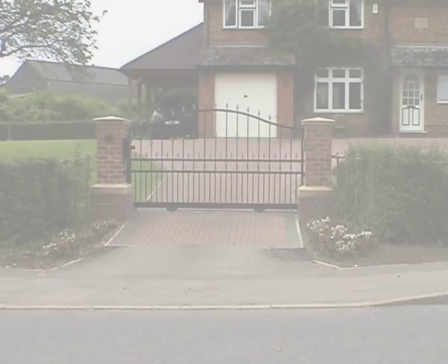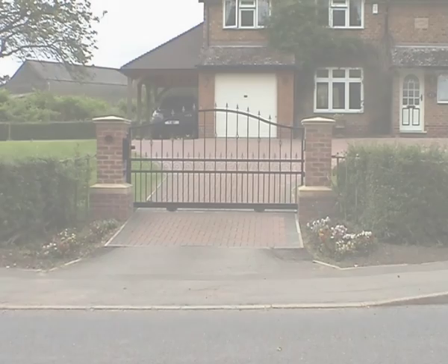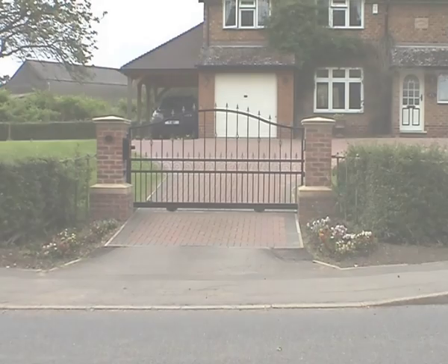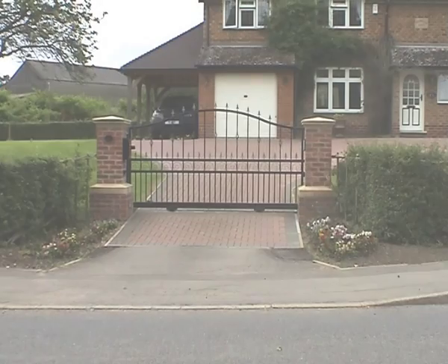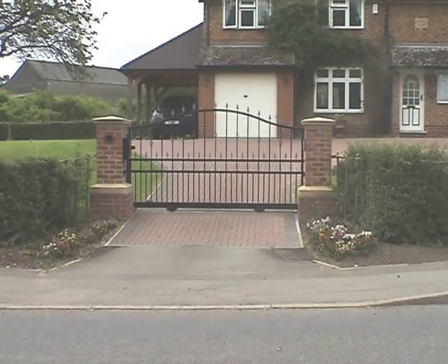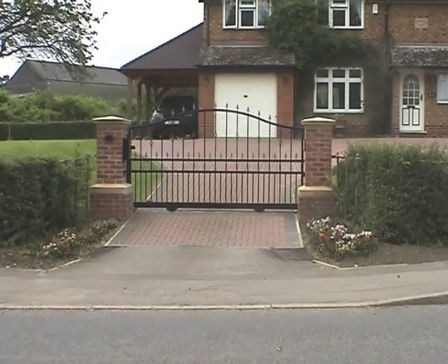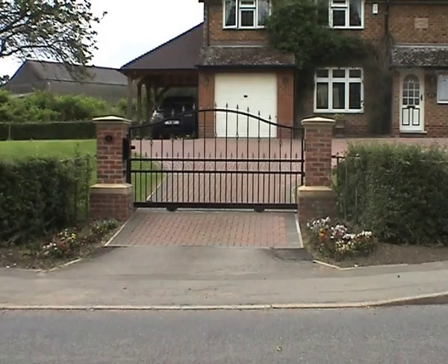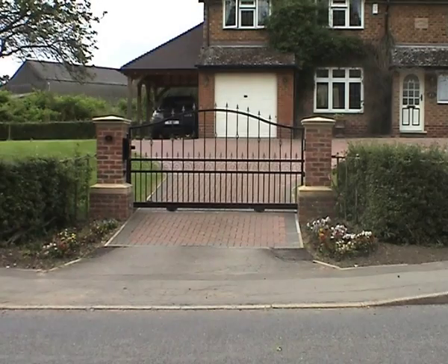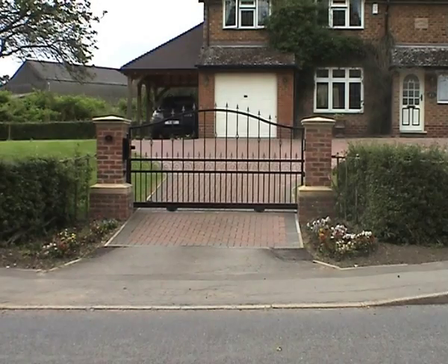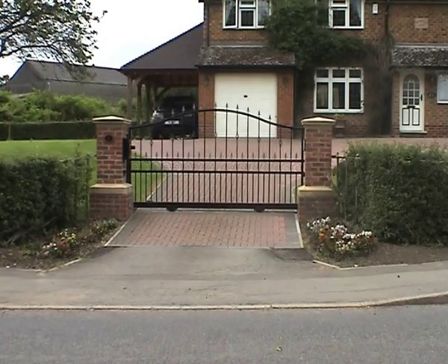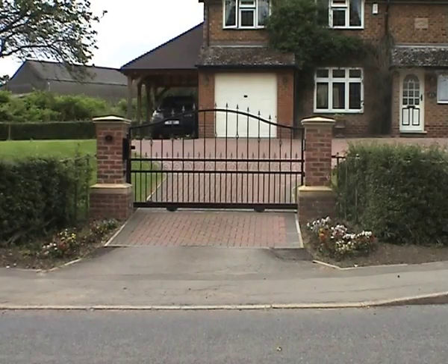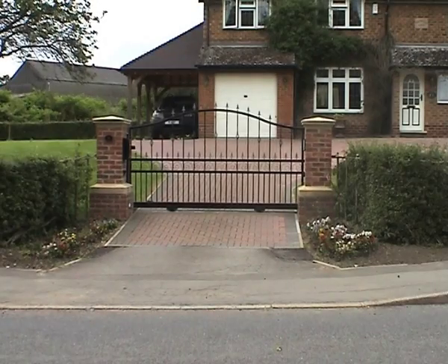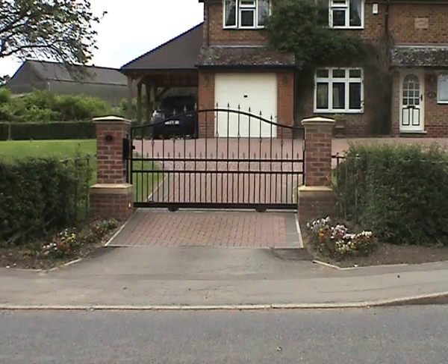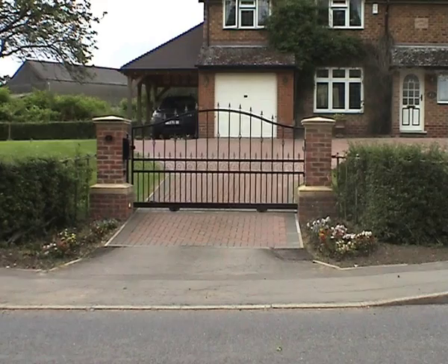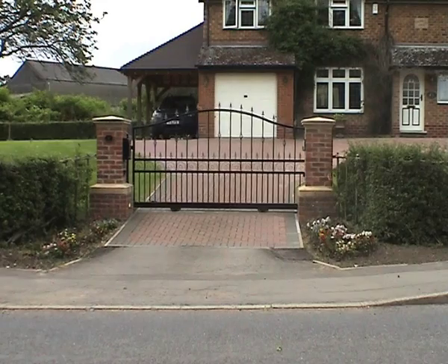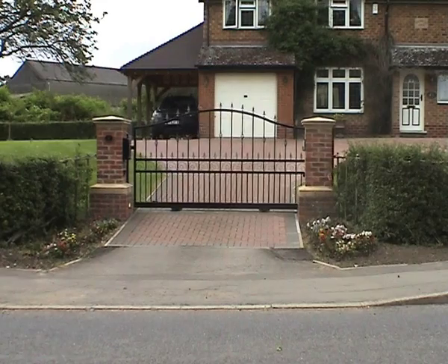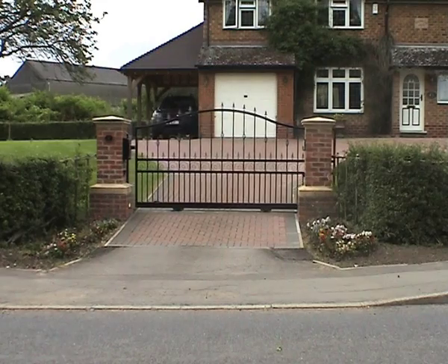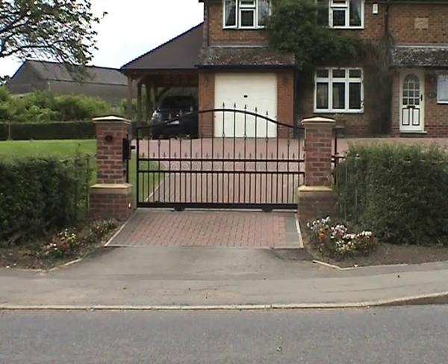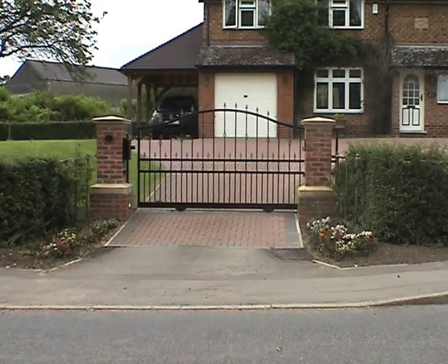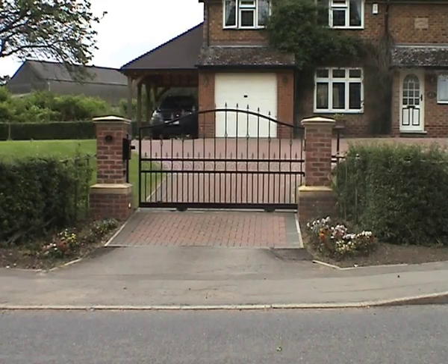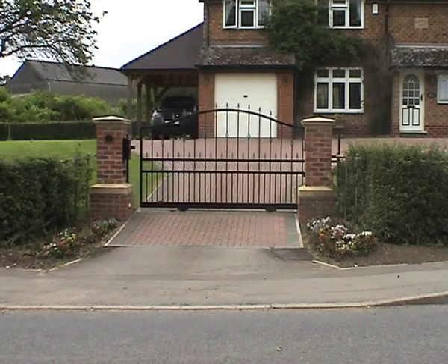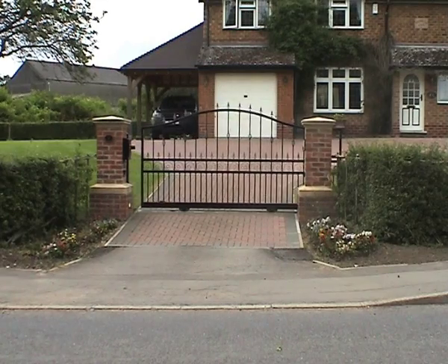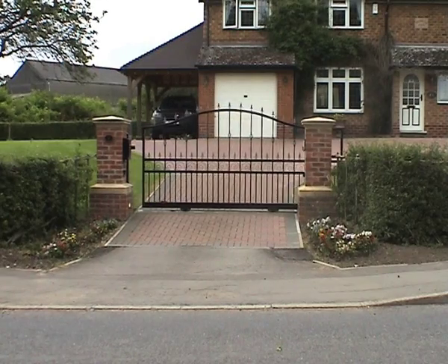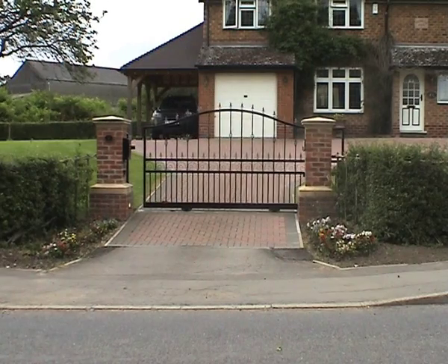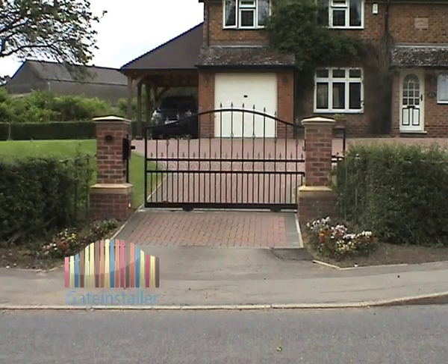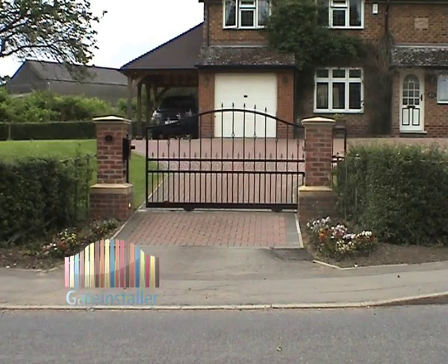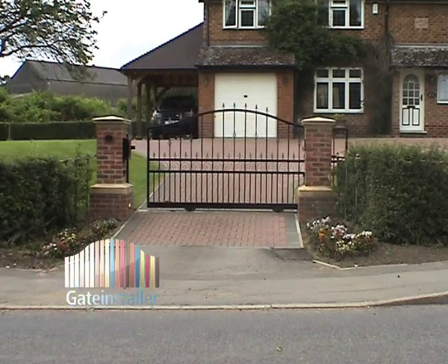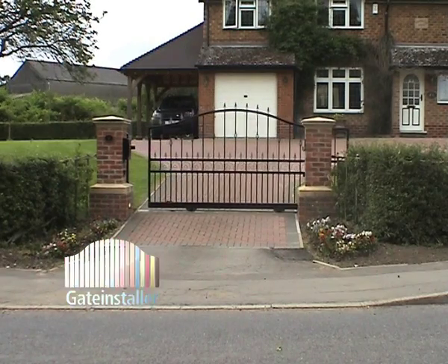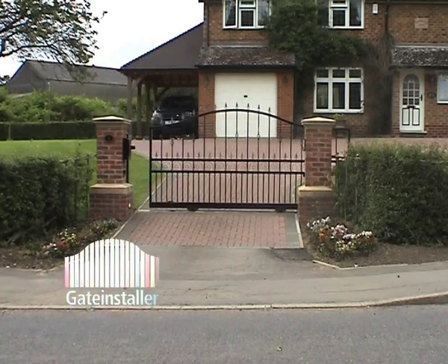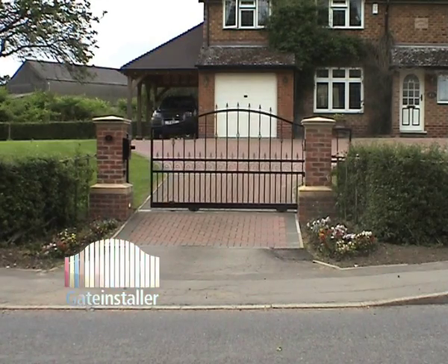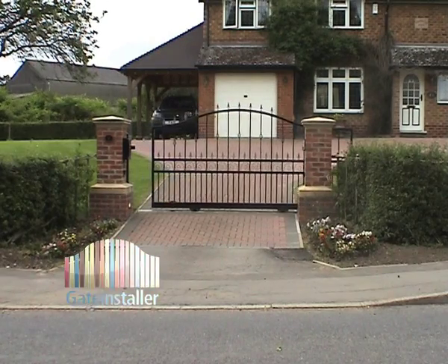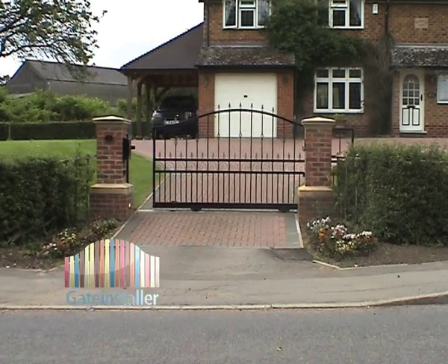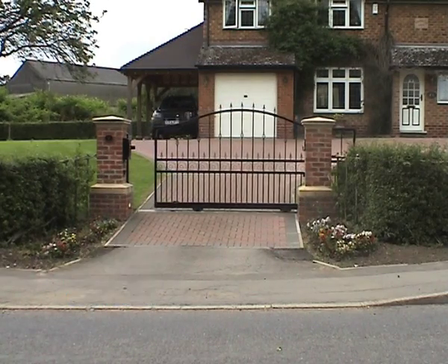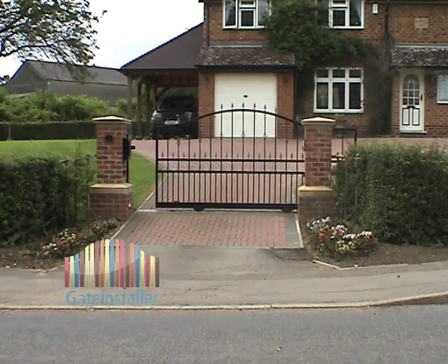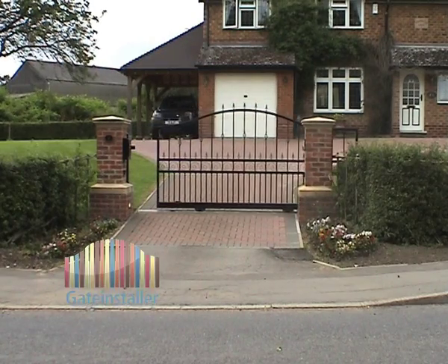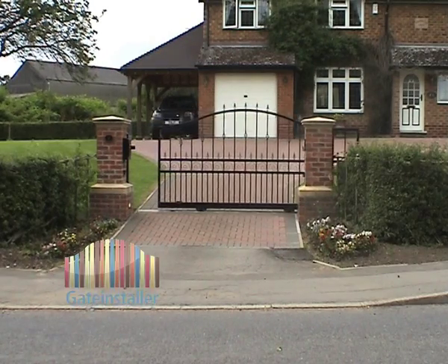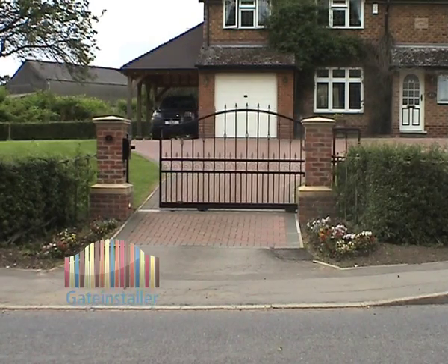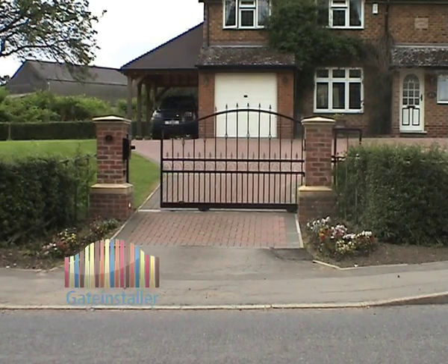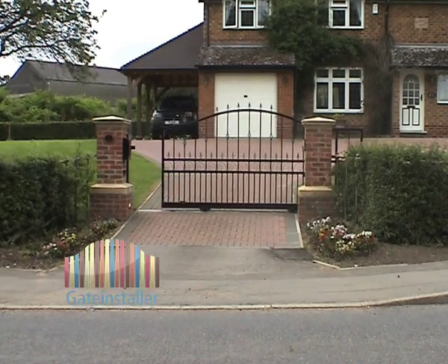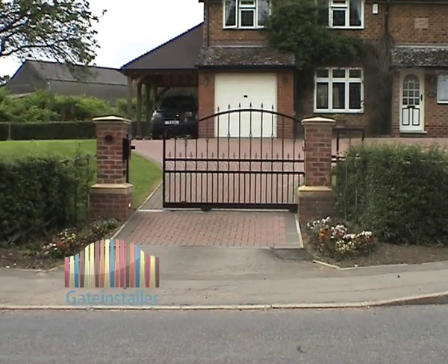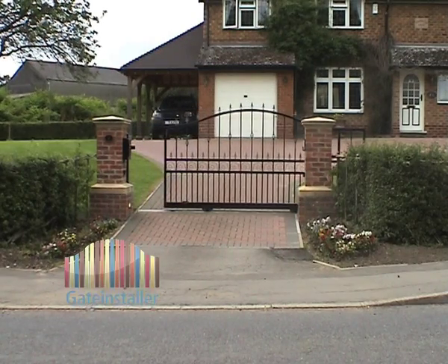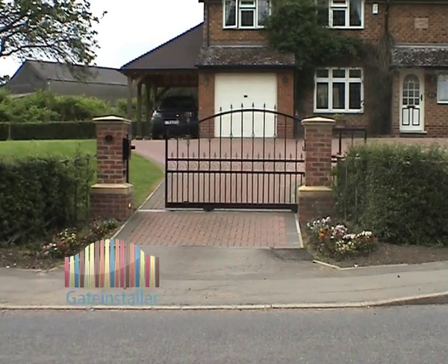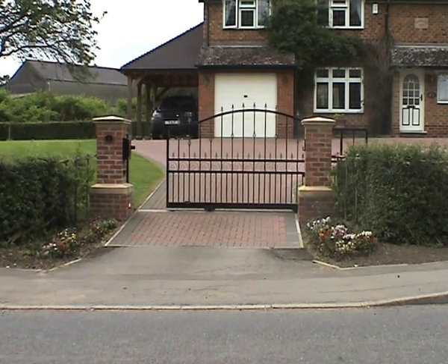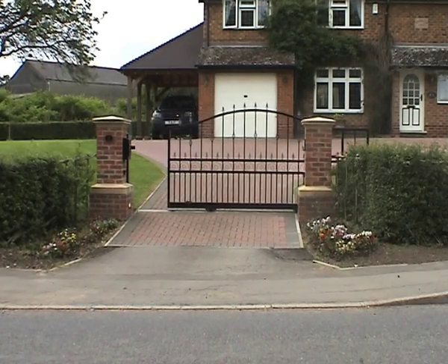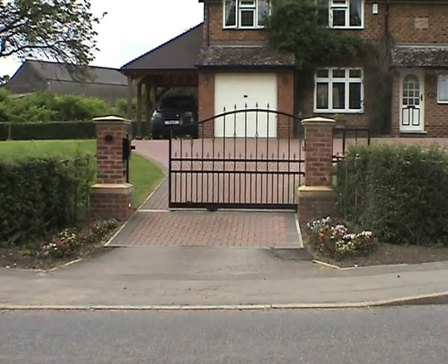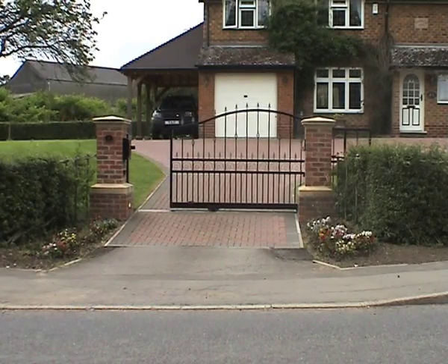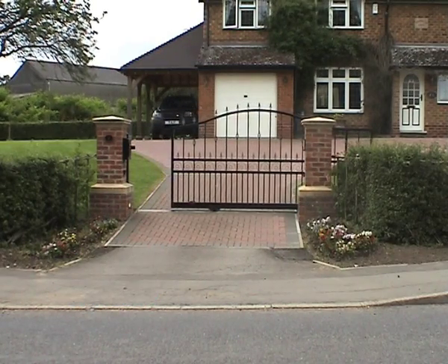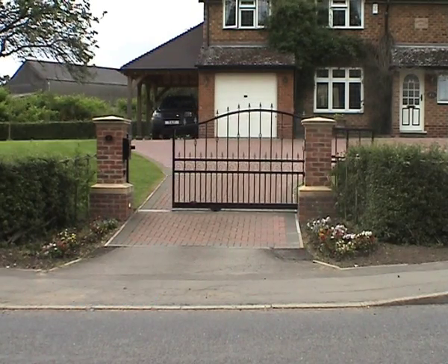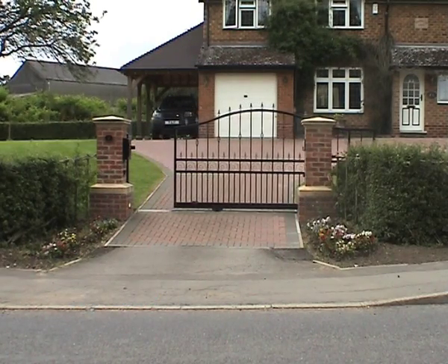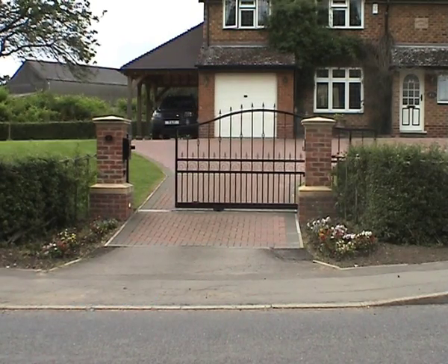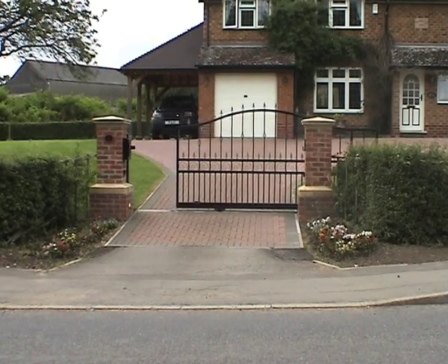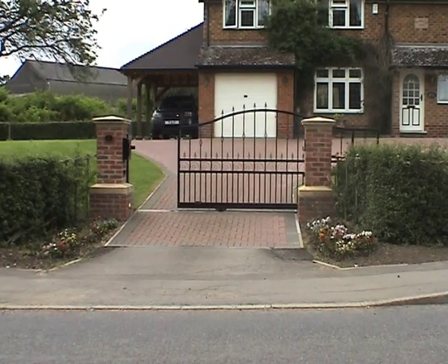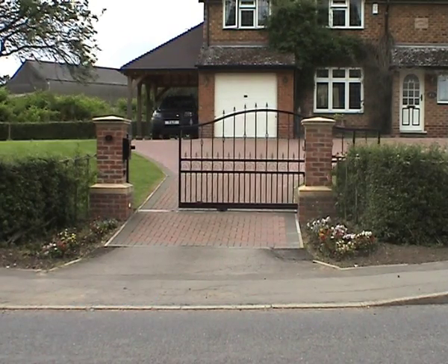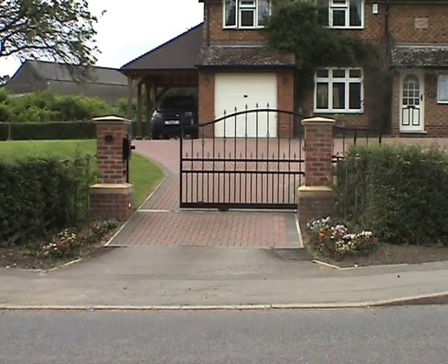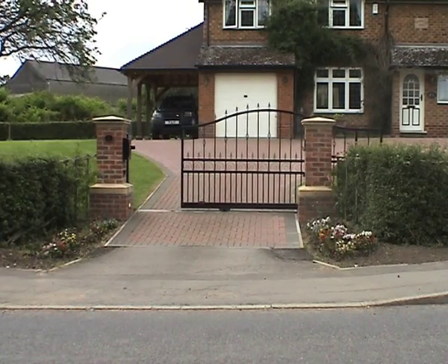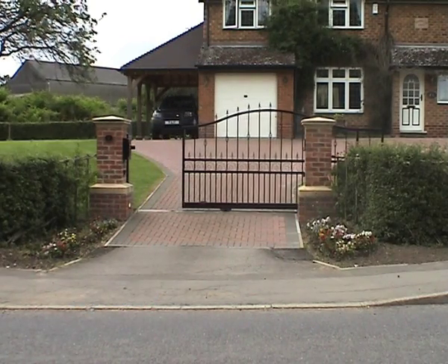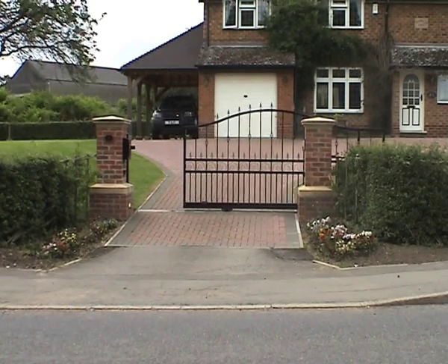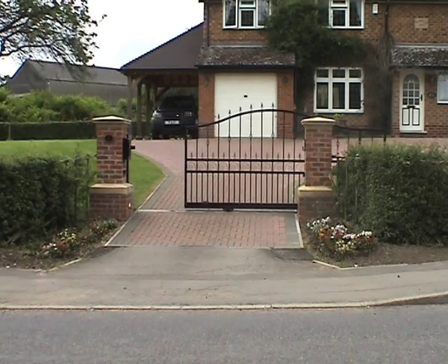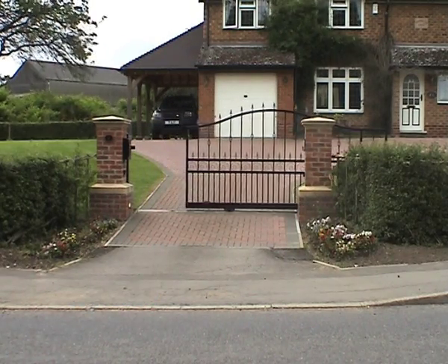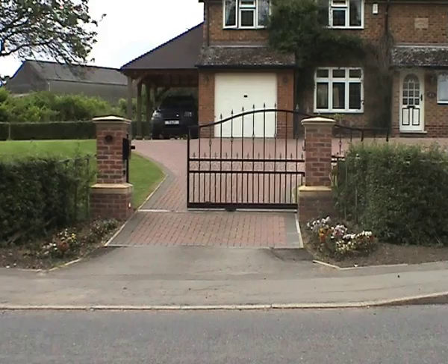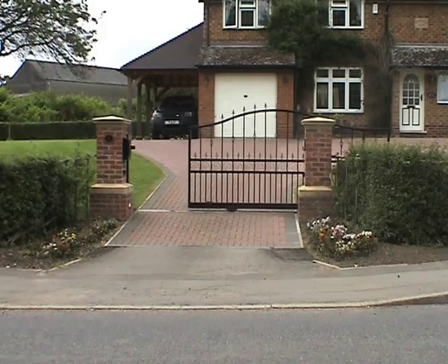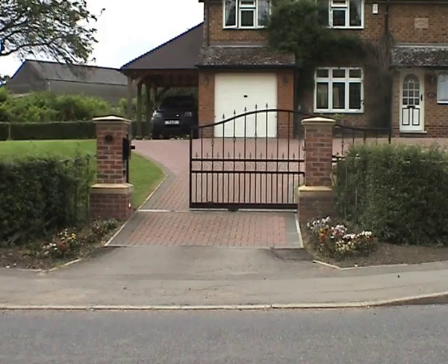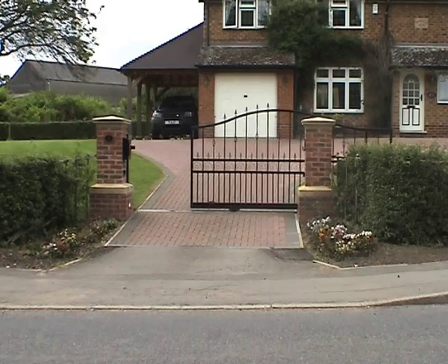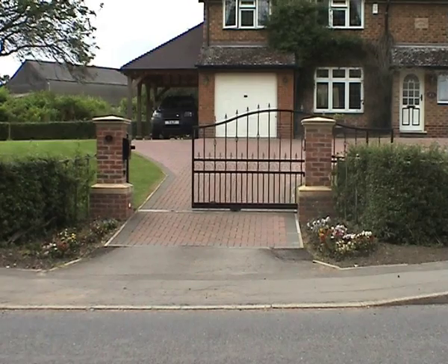In some situations, such as here, where the driveway is on a steep slope, a sliding gate is a better solution than a traditional swing gate.